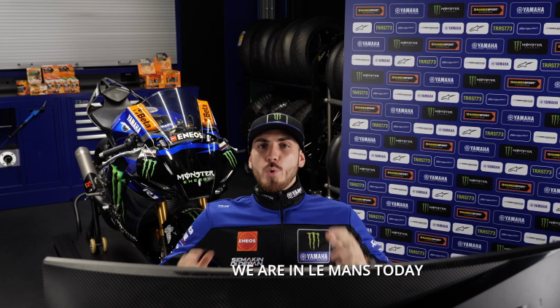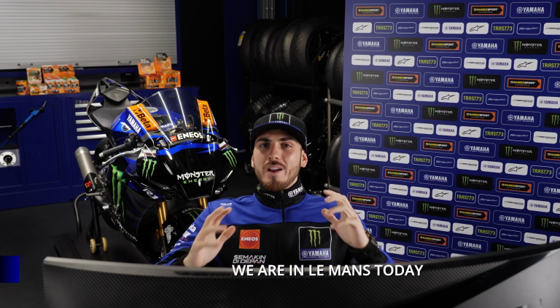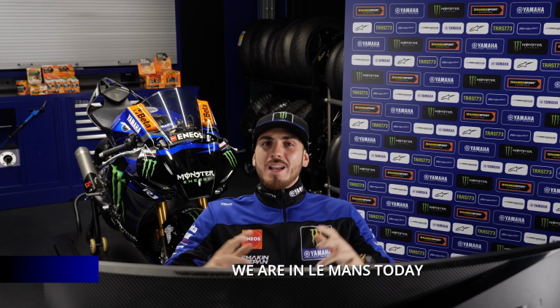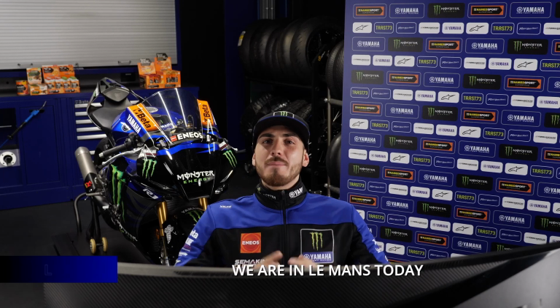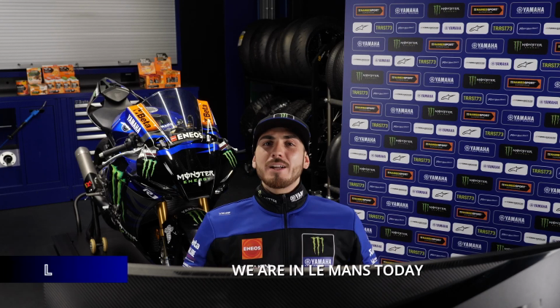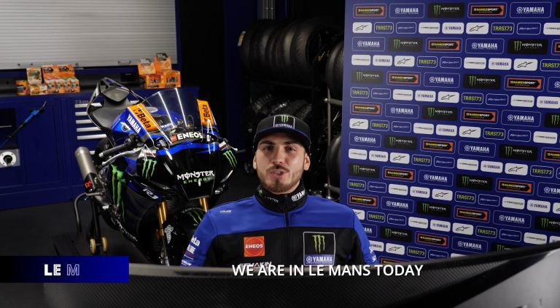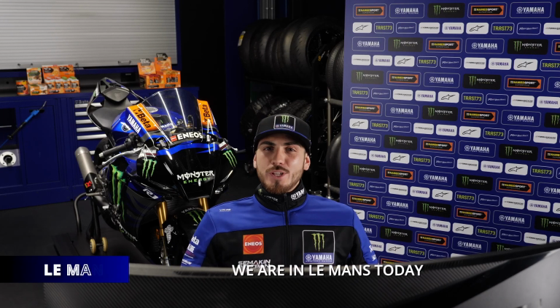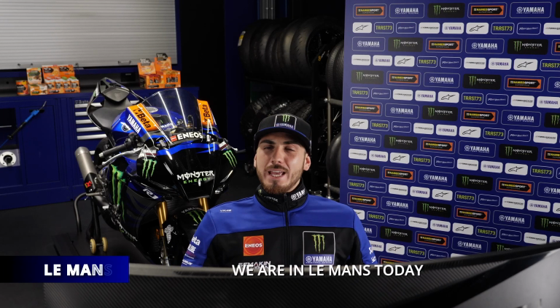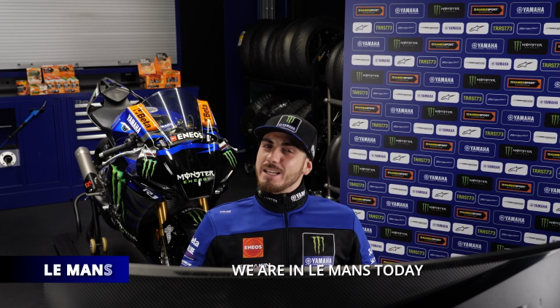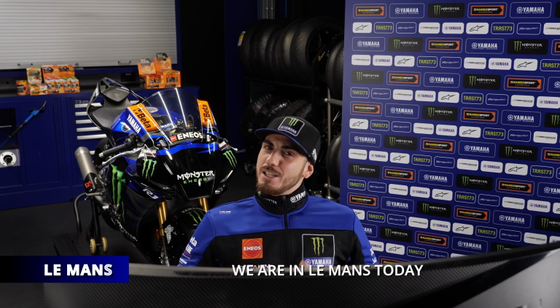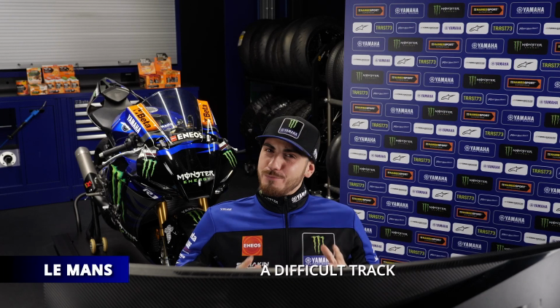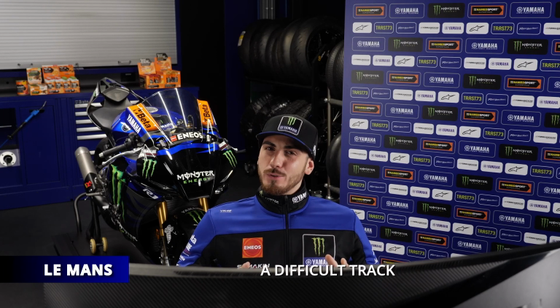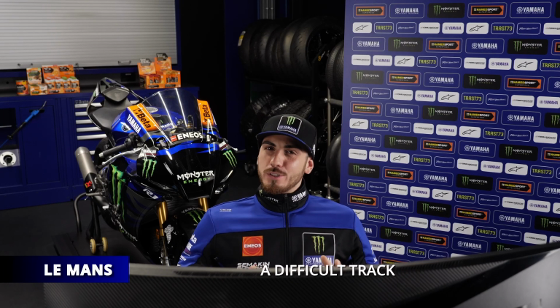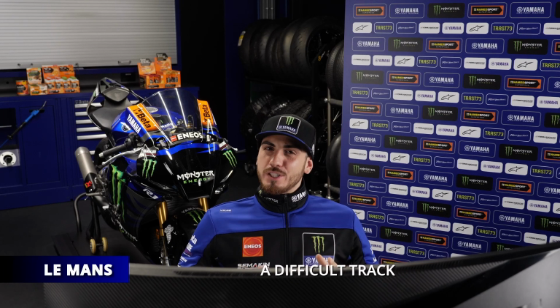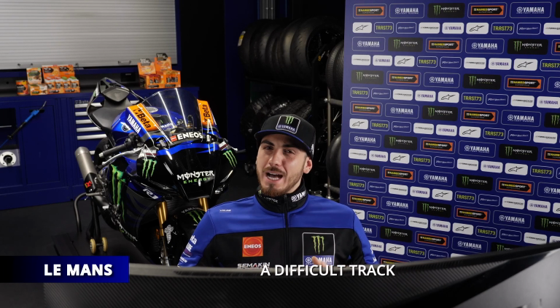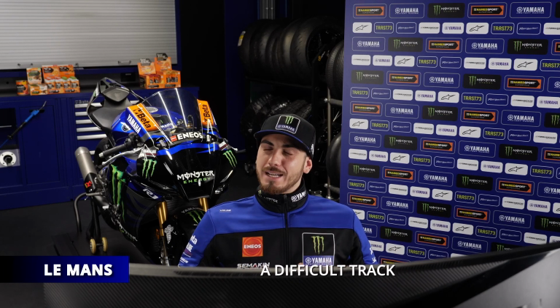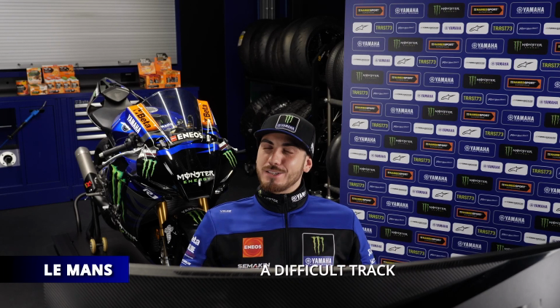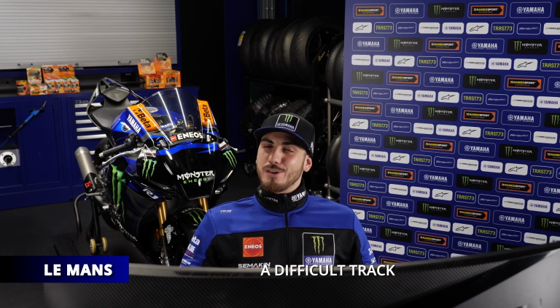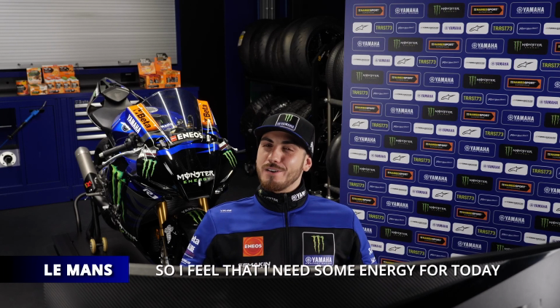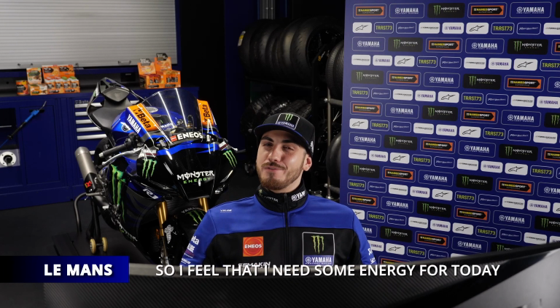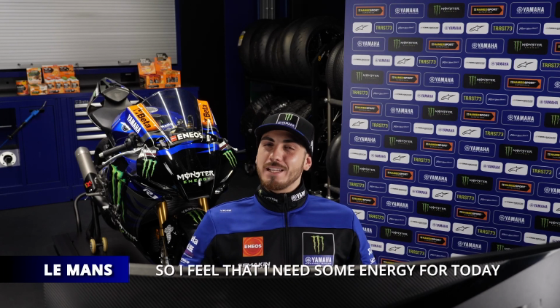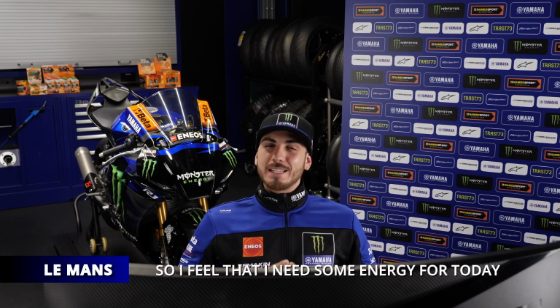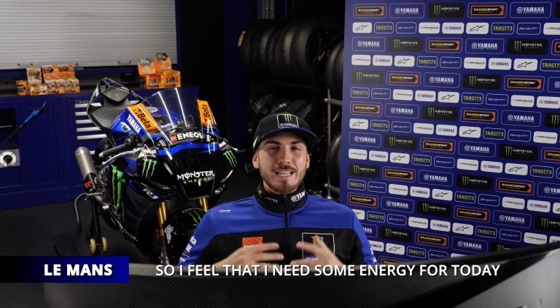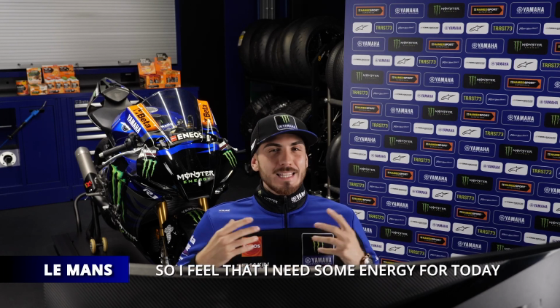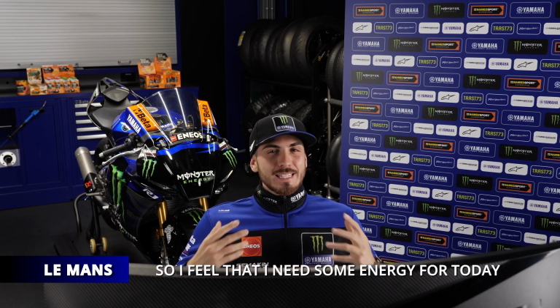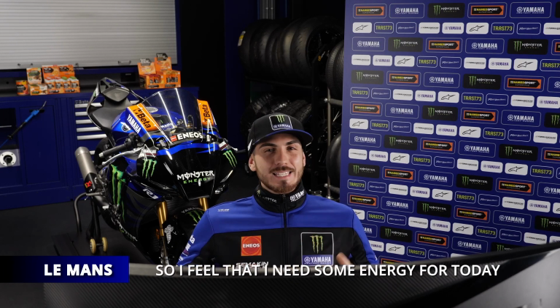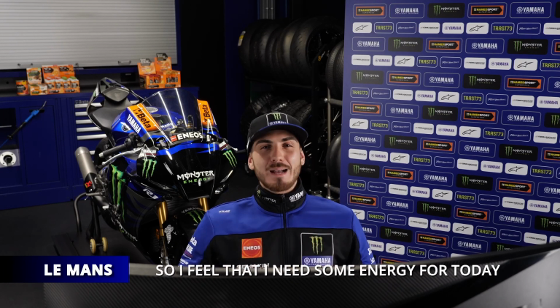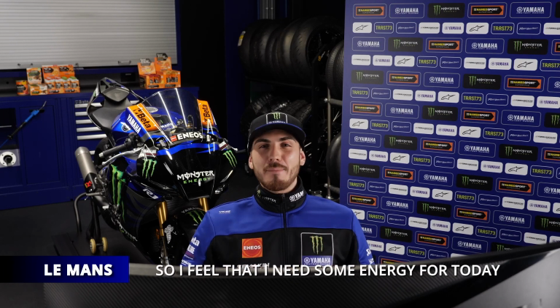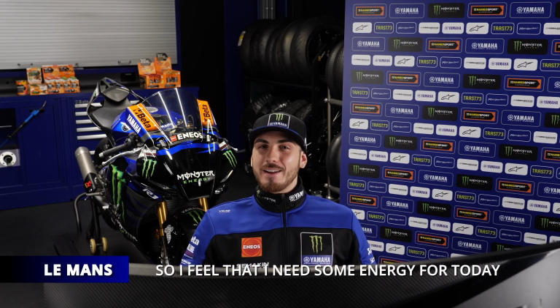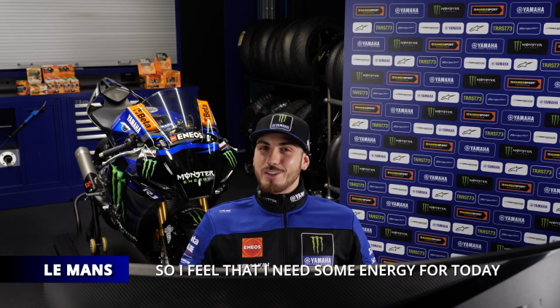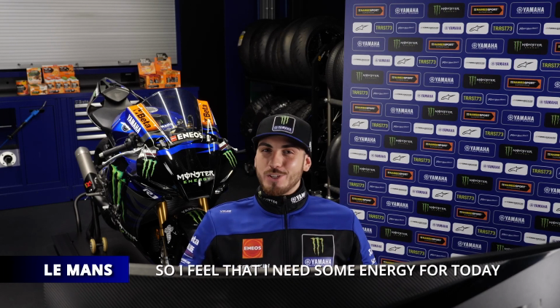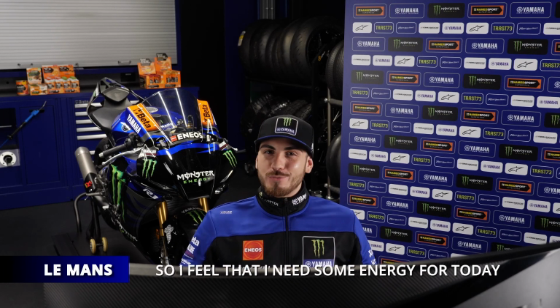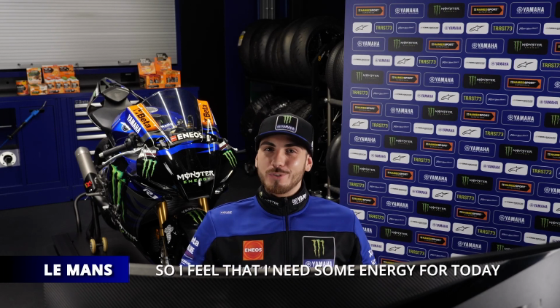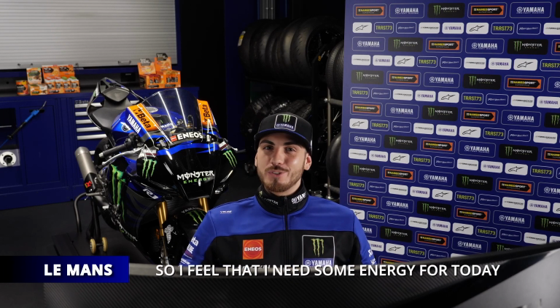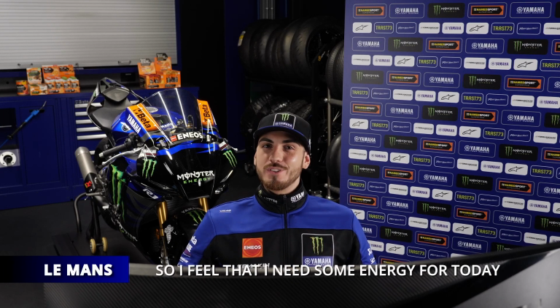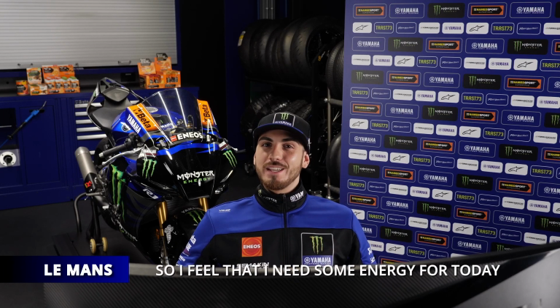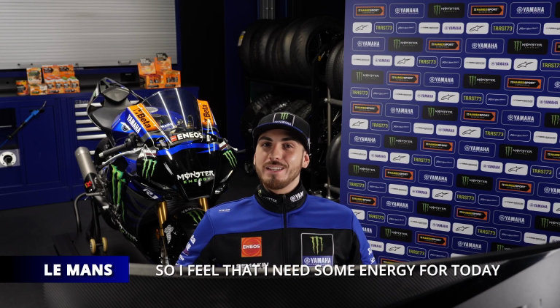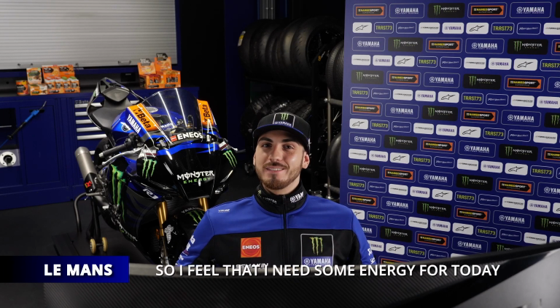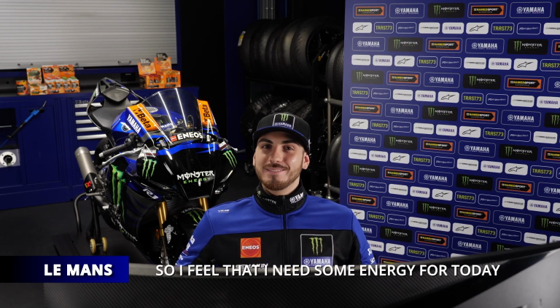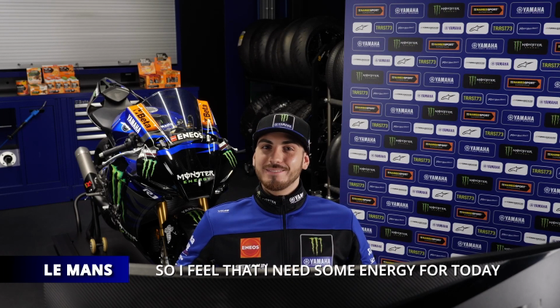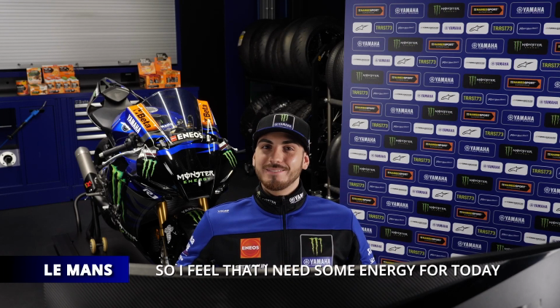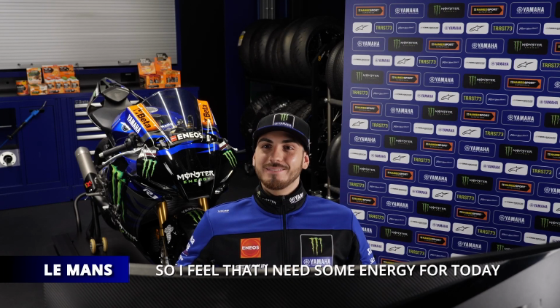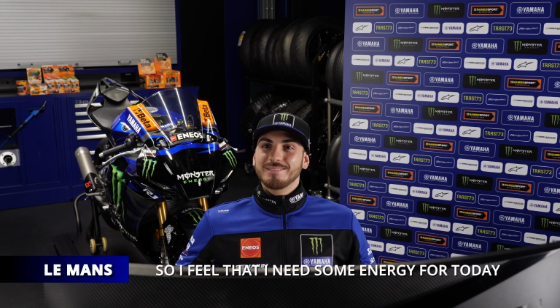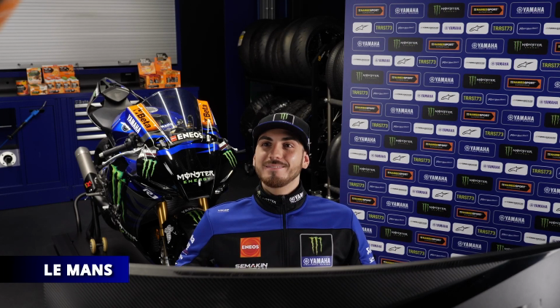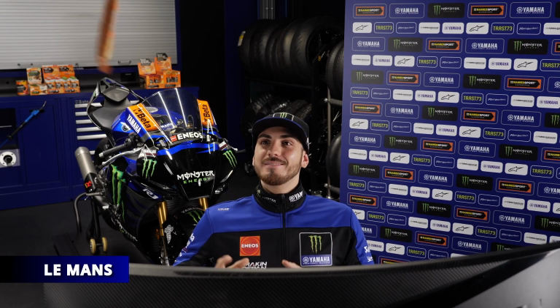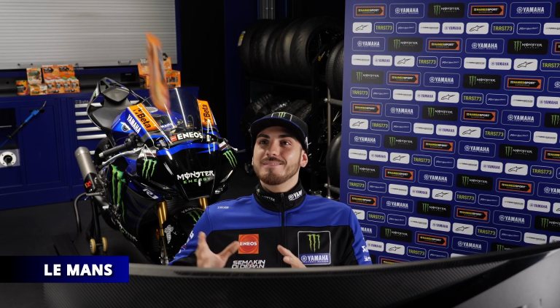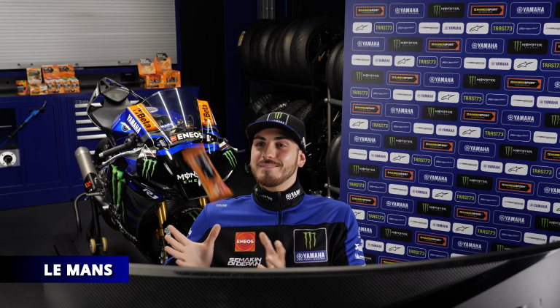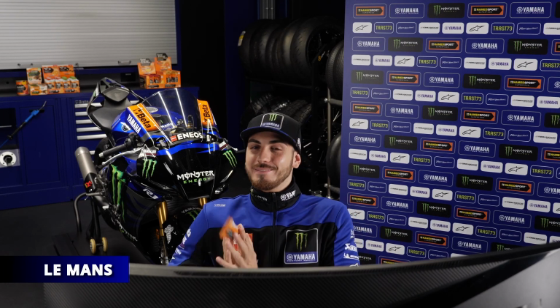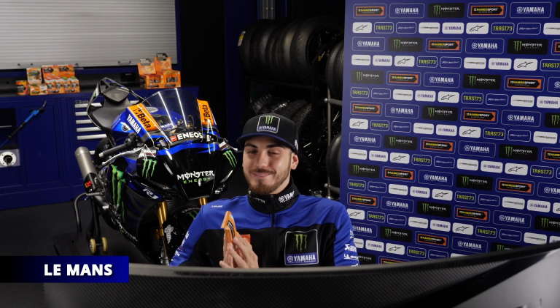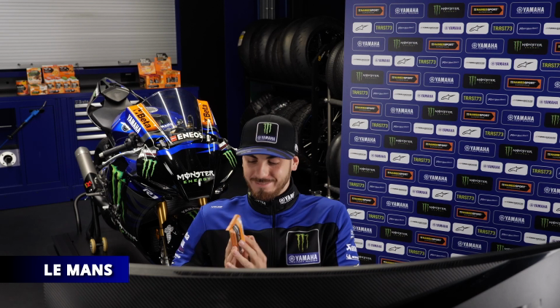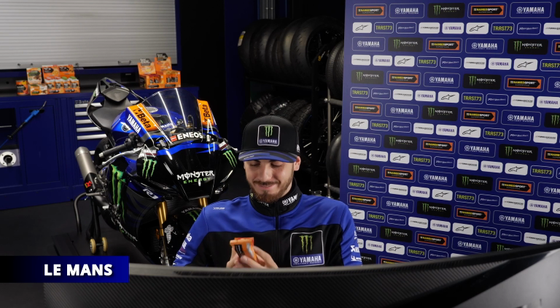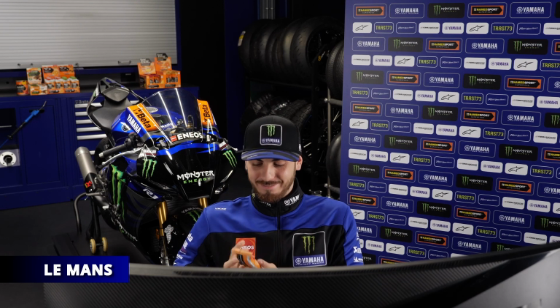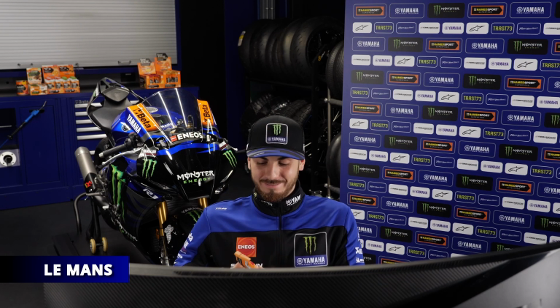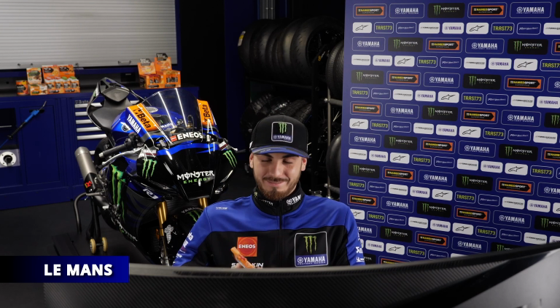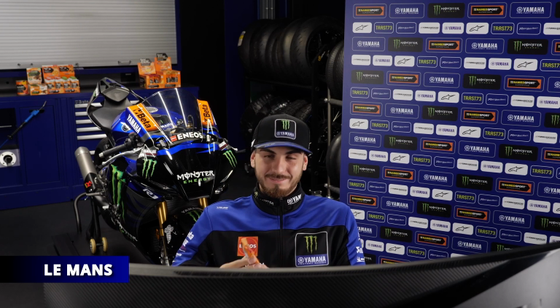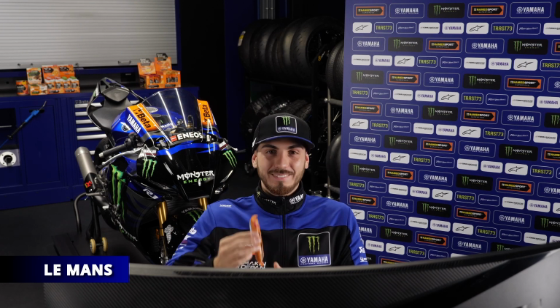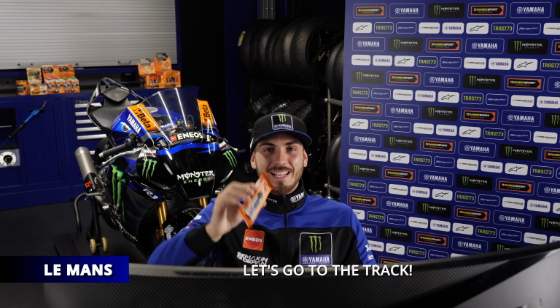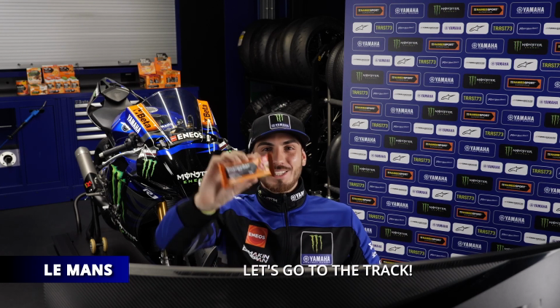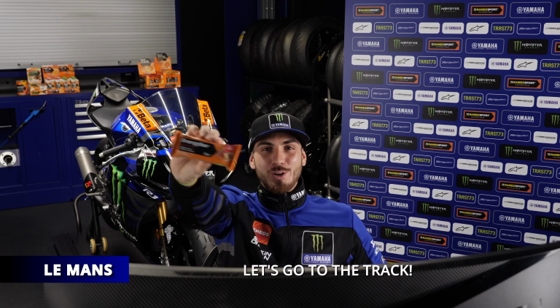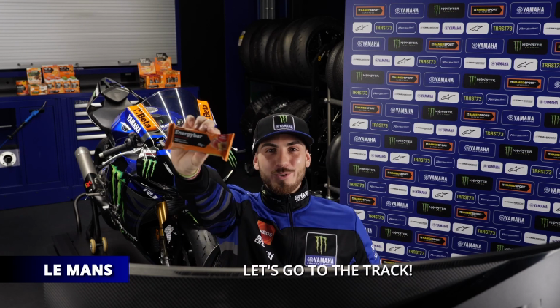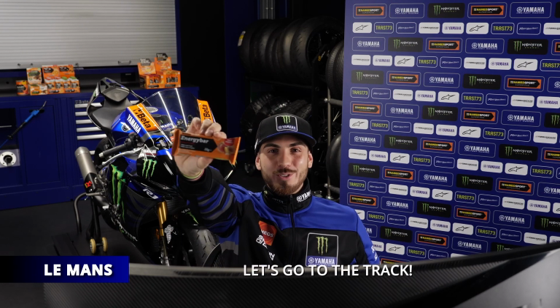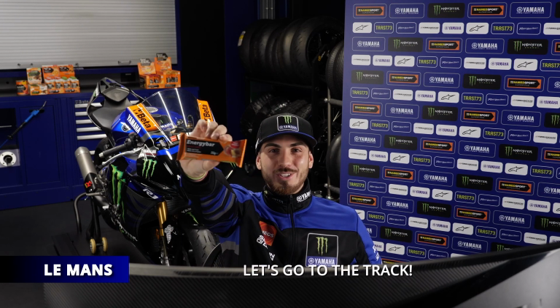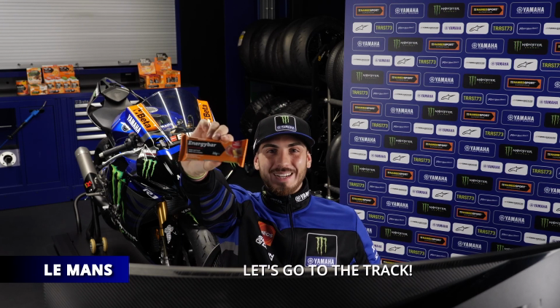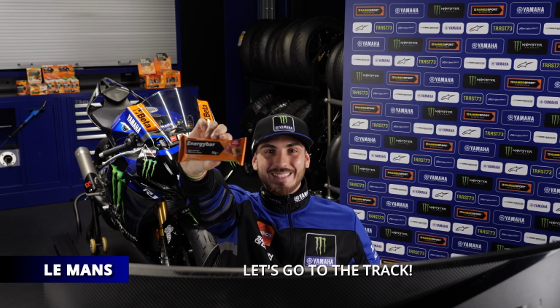We are in Le Mans today, a difficult track, so I feel that I need some energy for today. Let's go to the track.